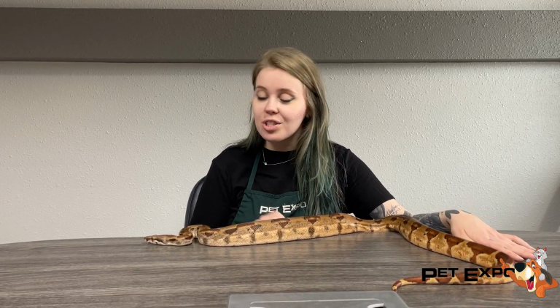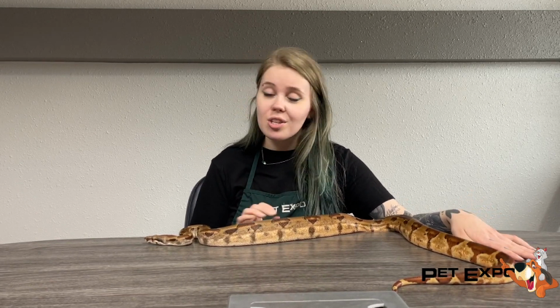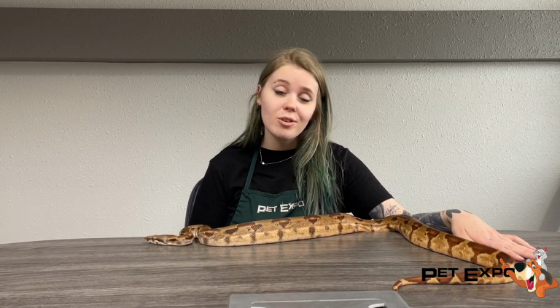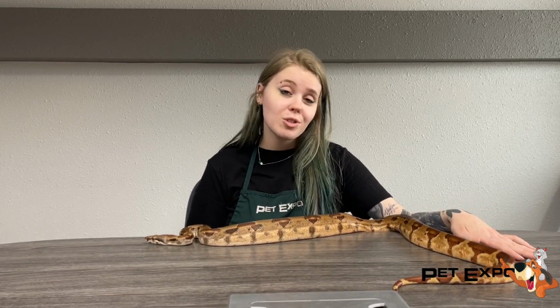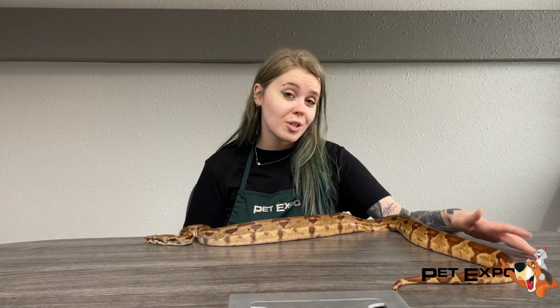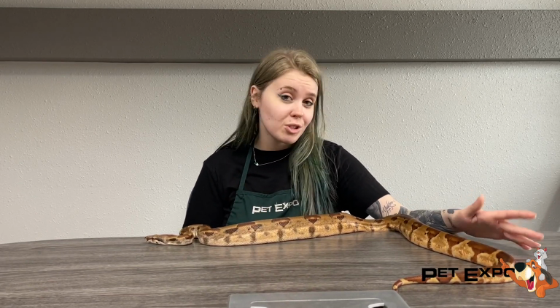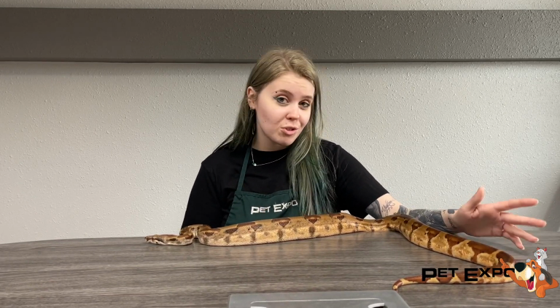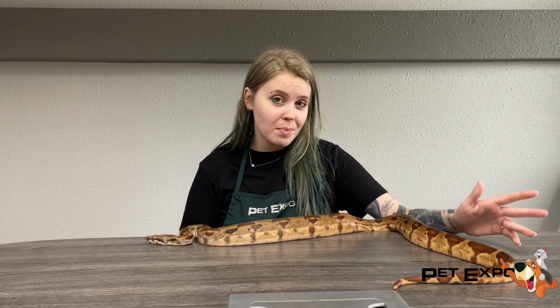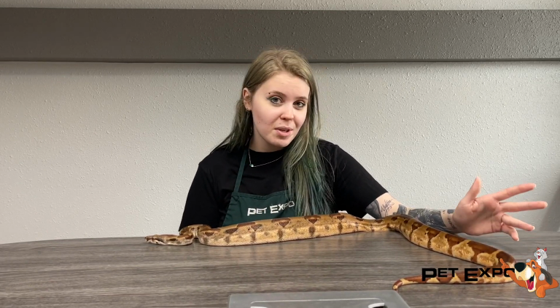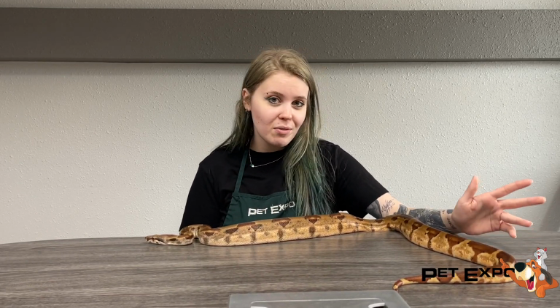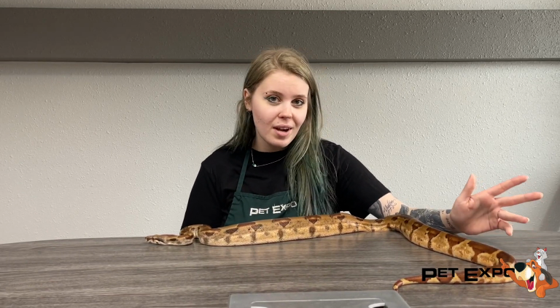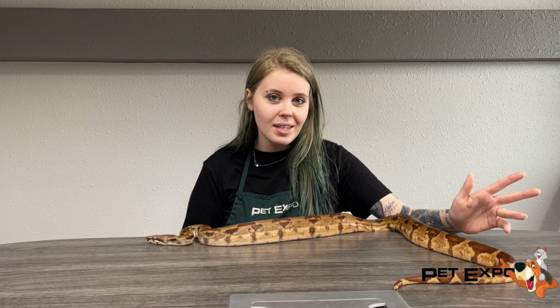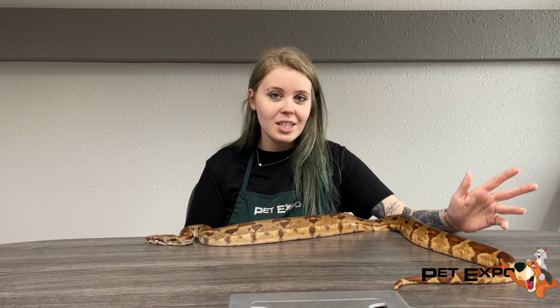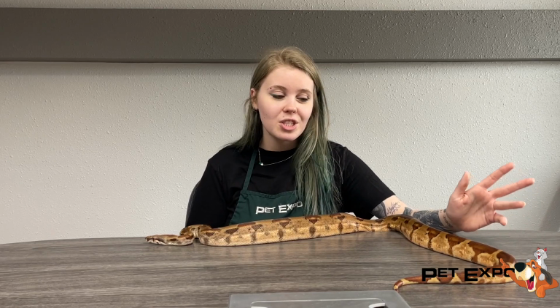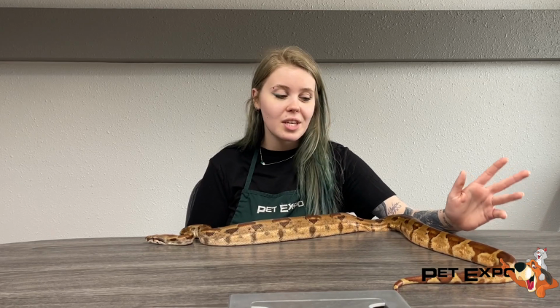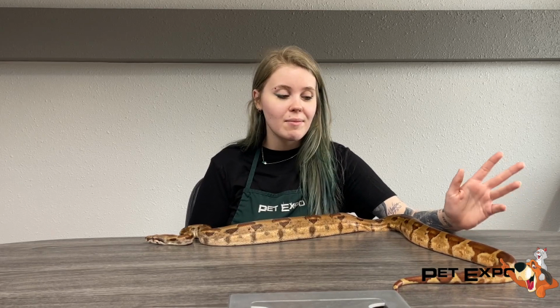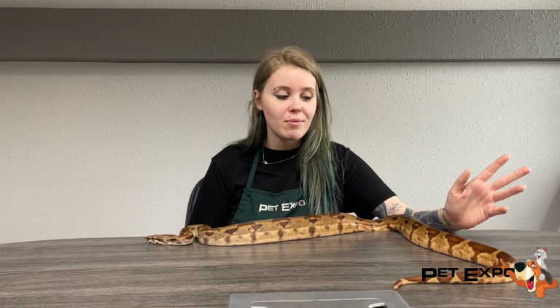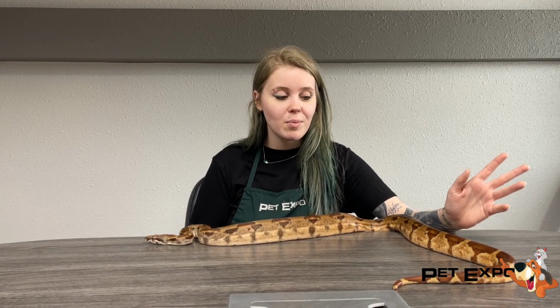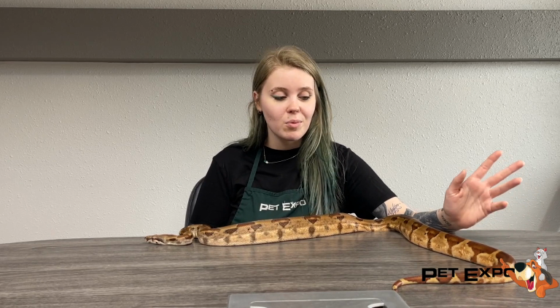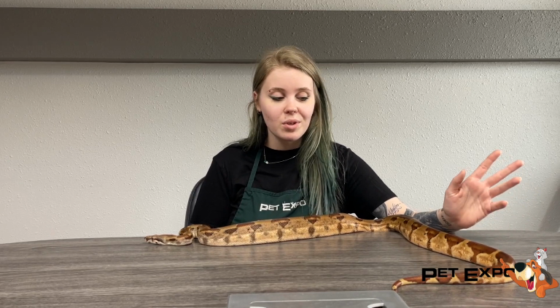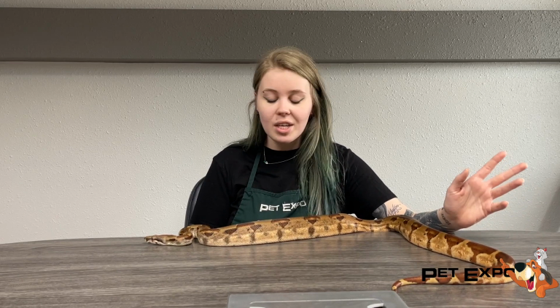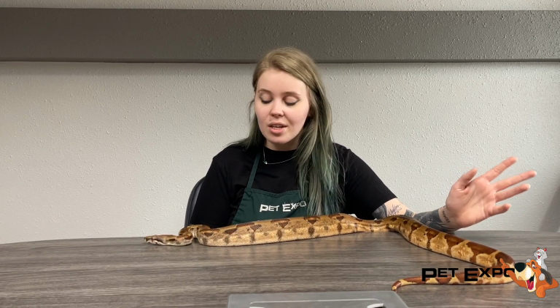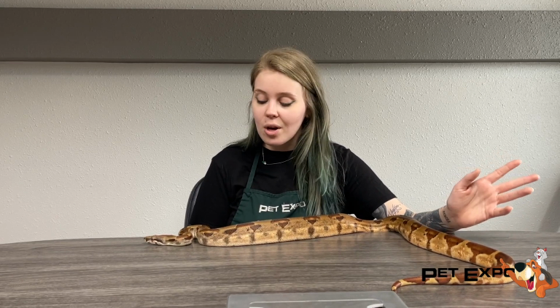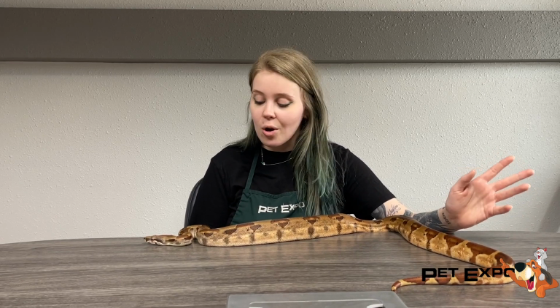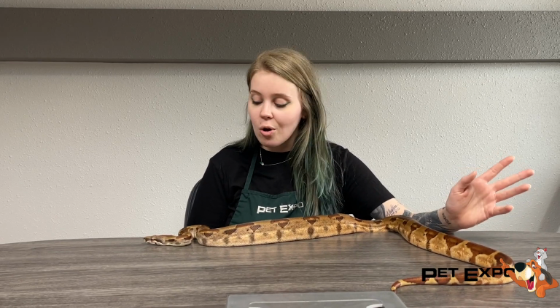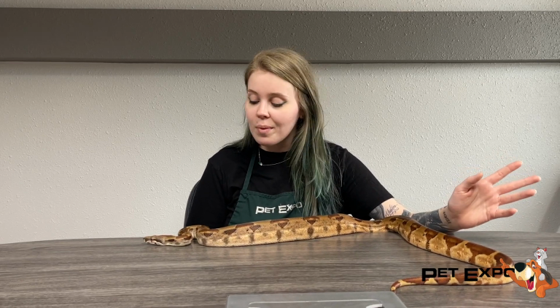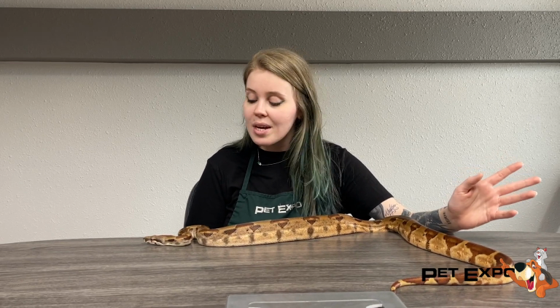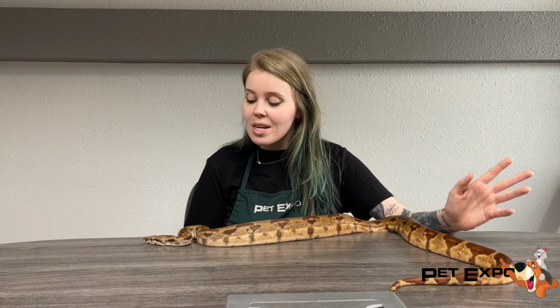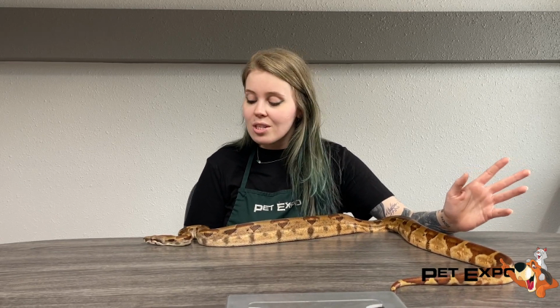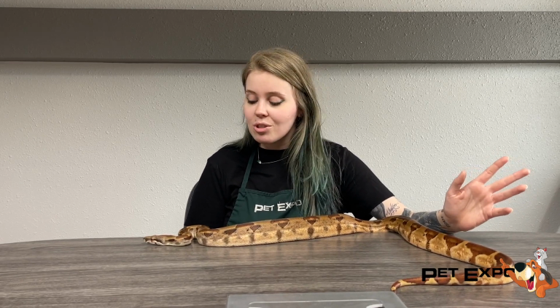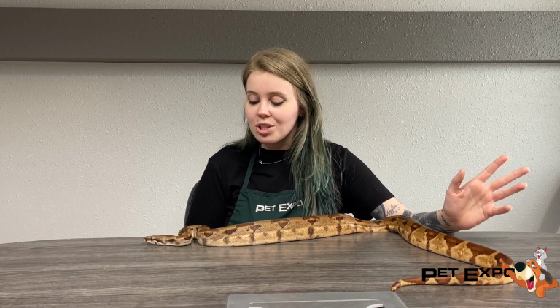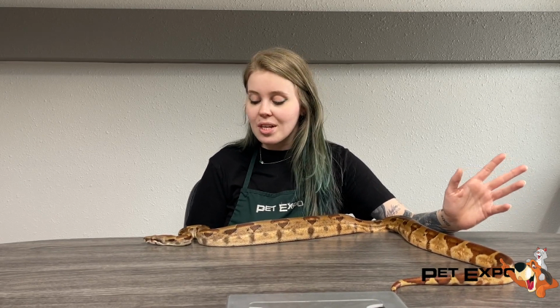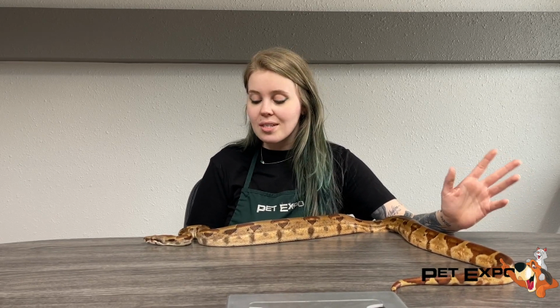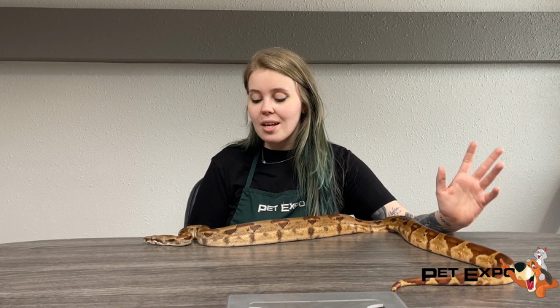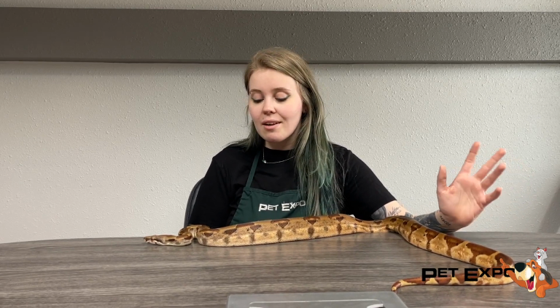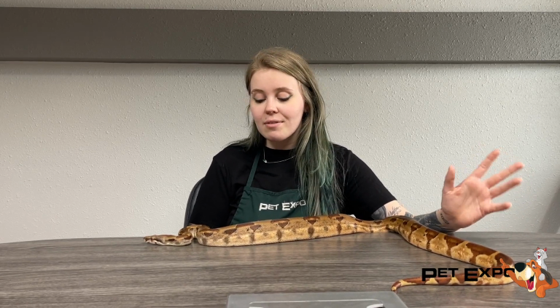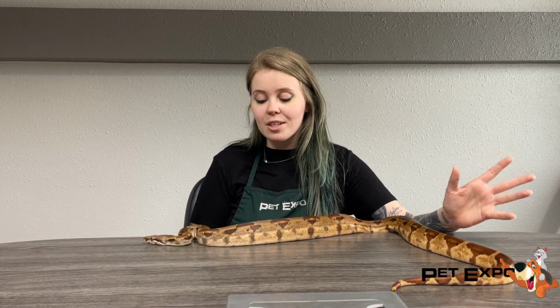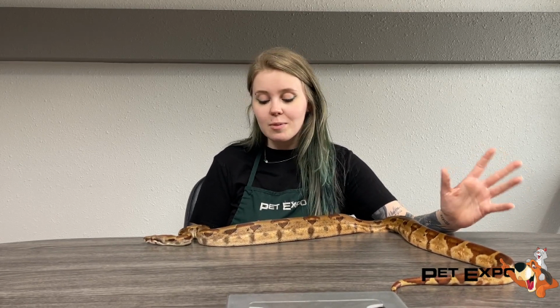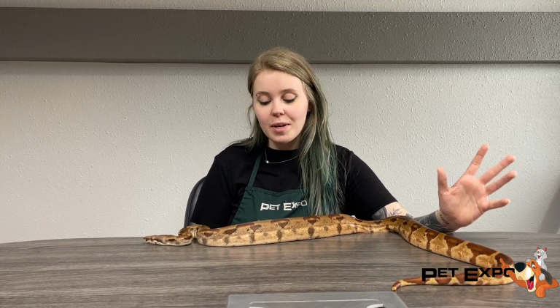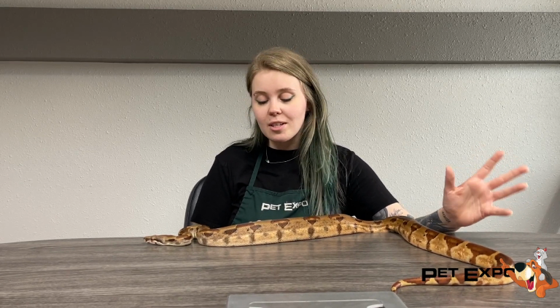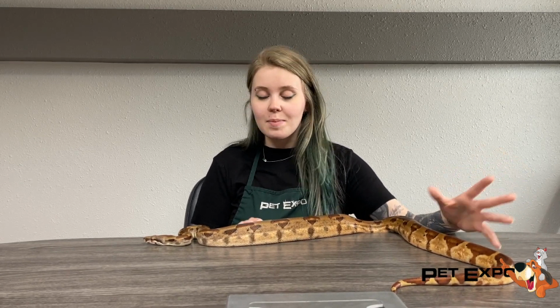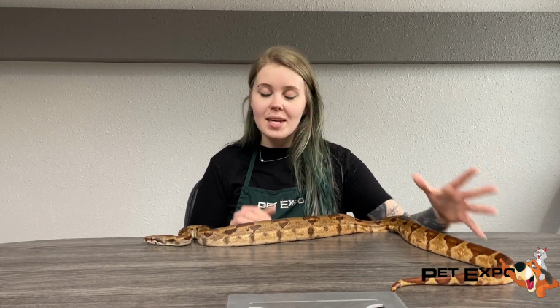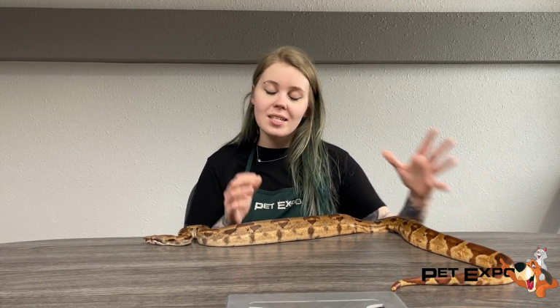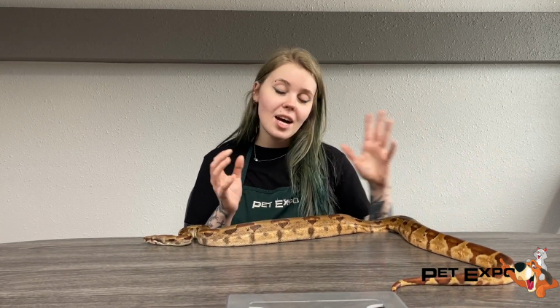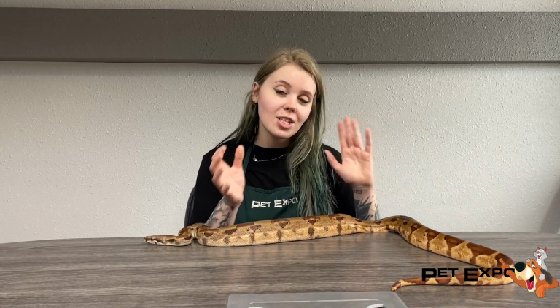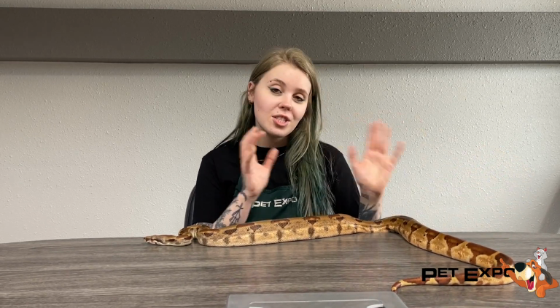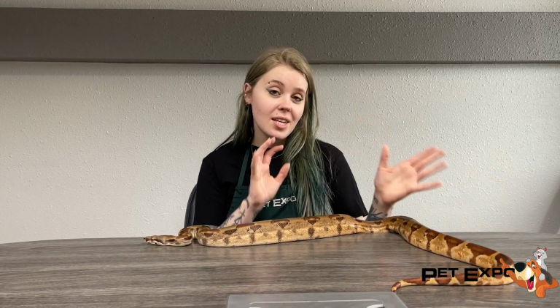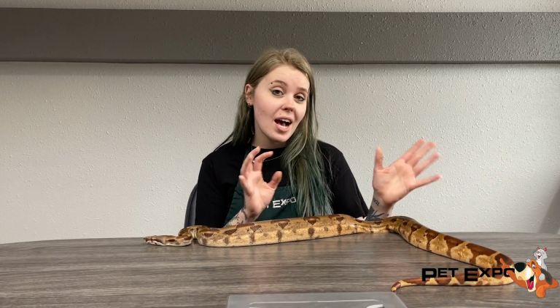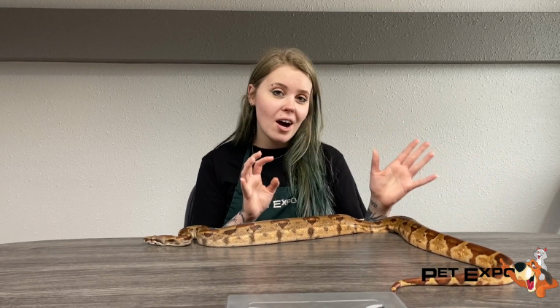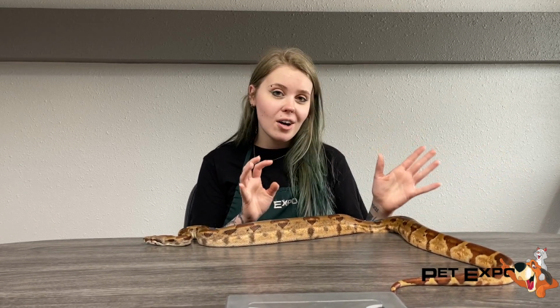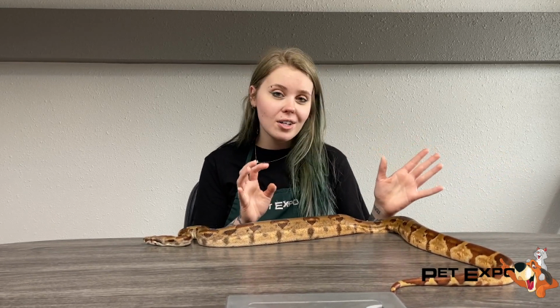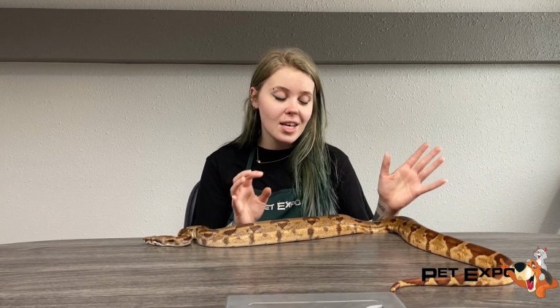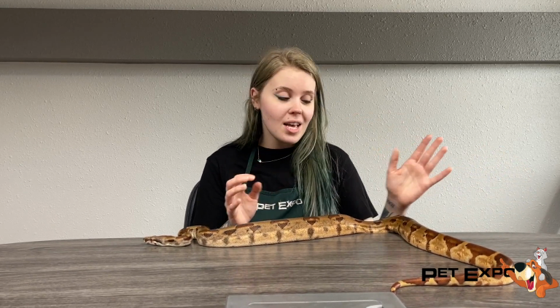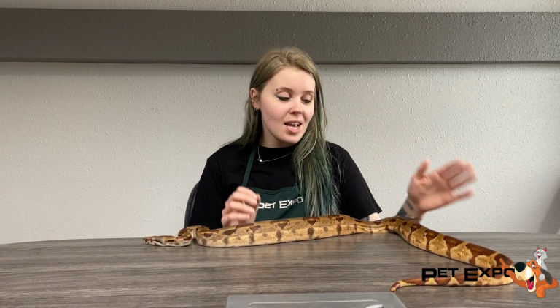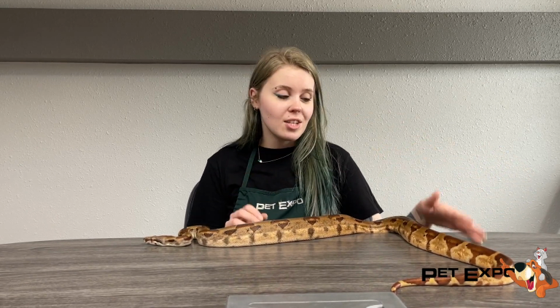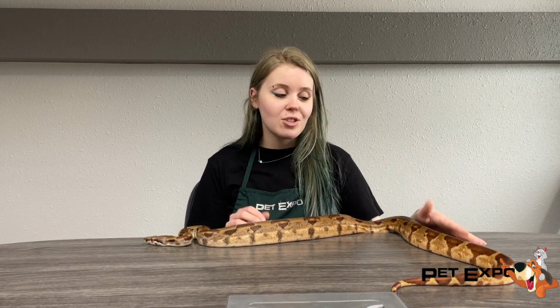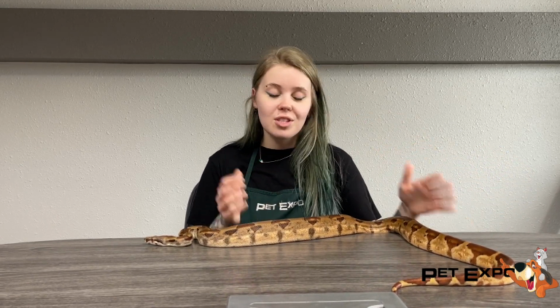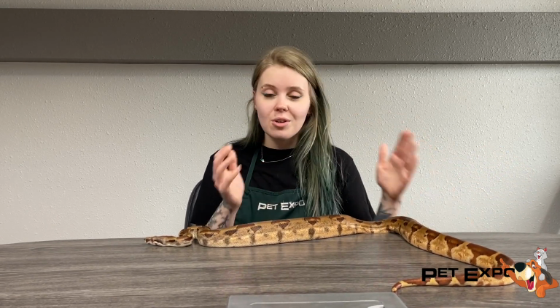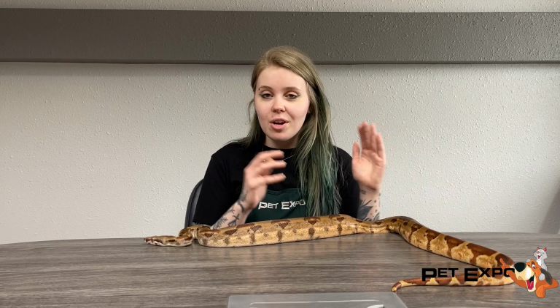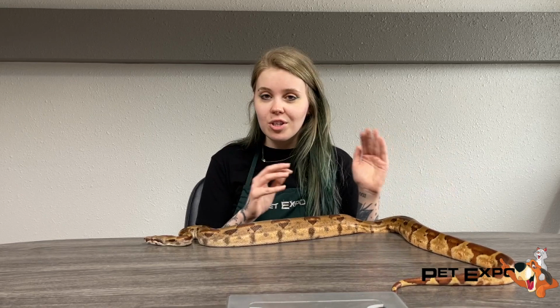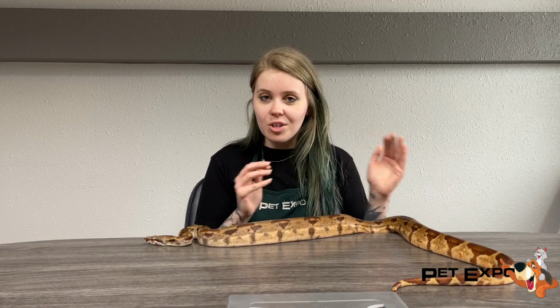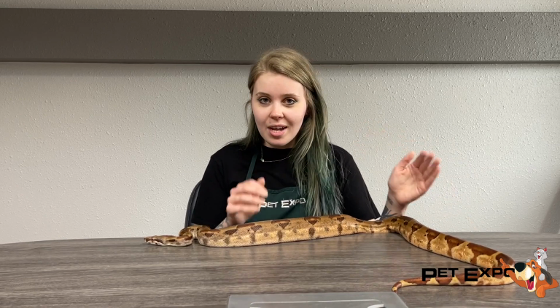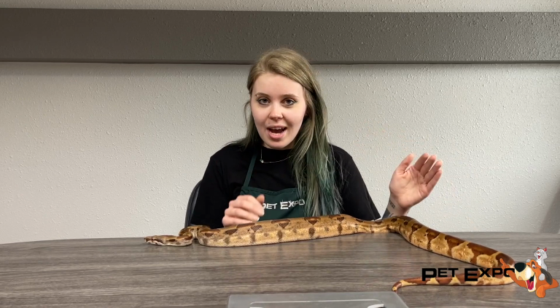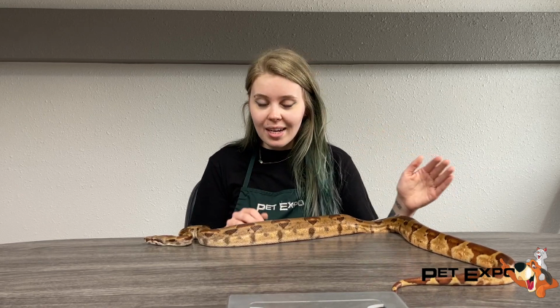She's also extremely friendly — she came from a really good home. So she has a lot of experience being touched and held, and she'll sit around your neck.